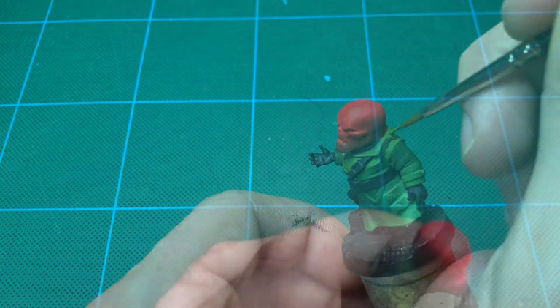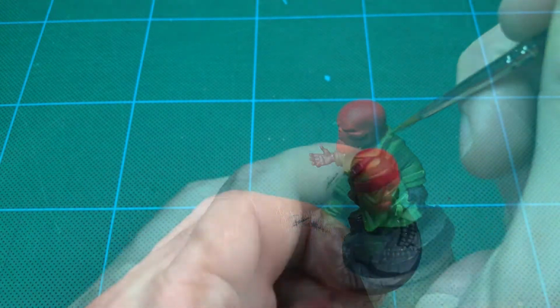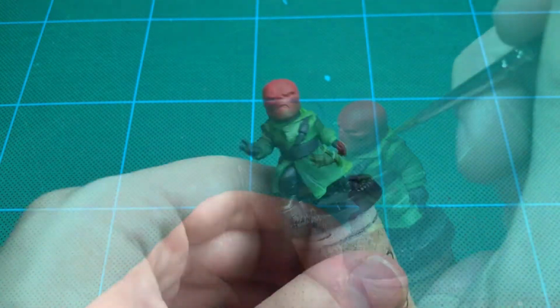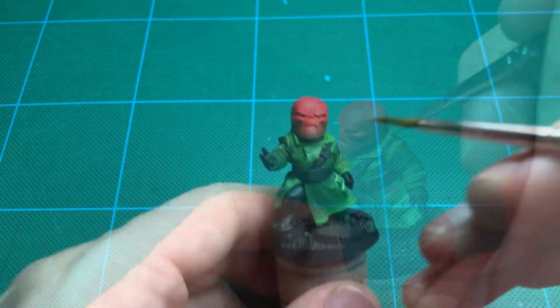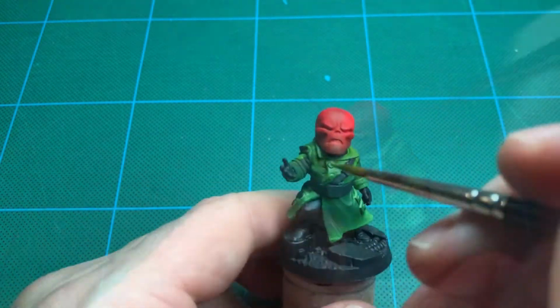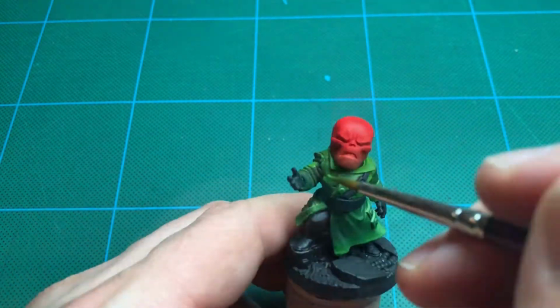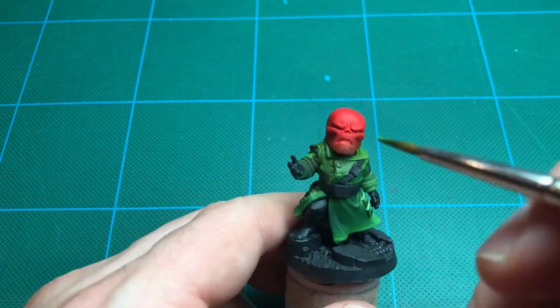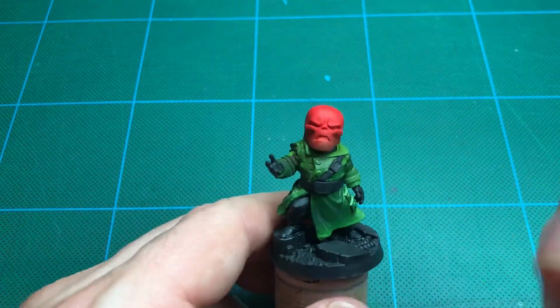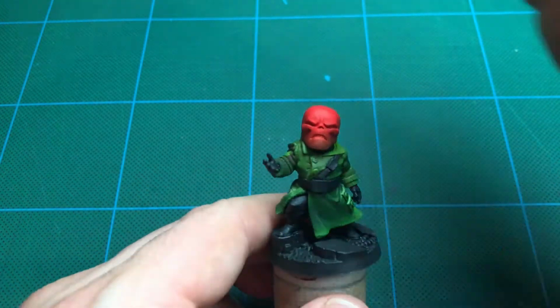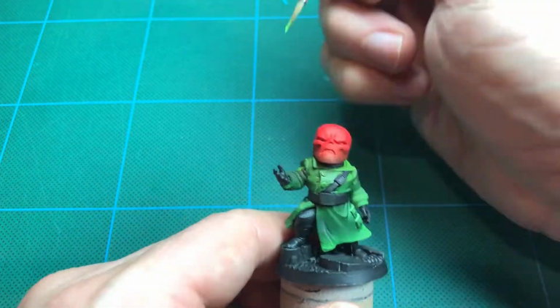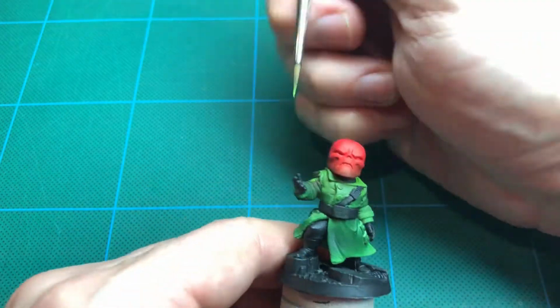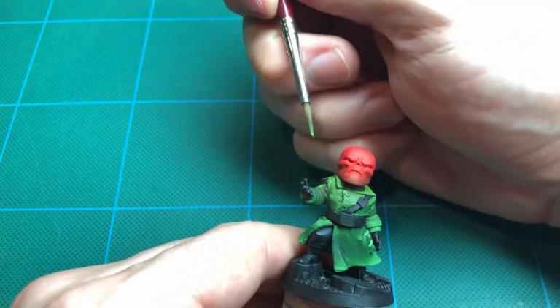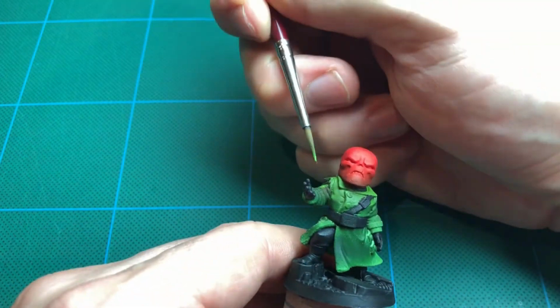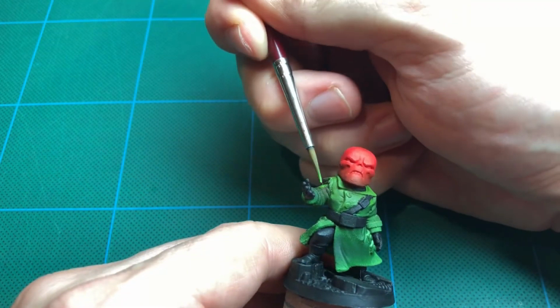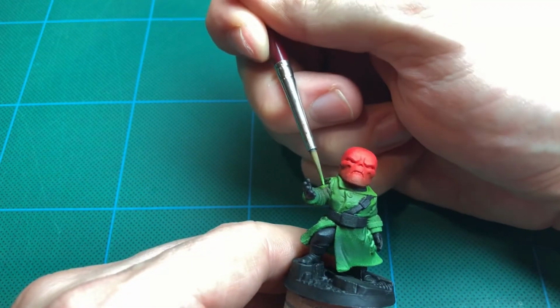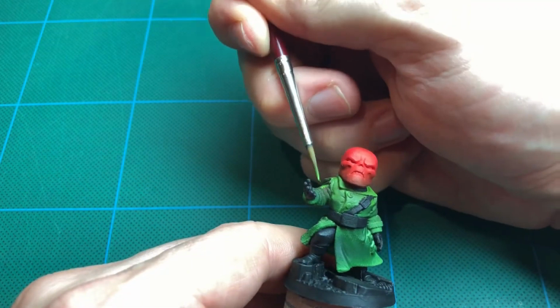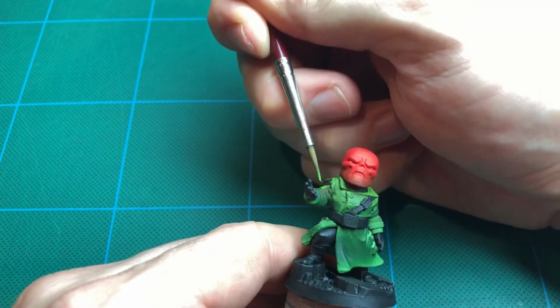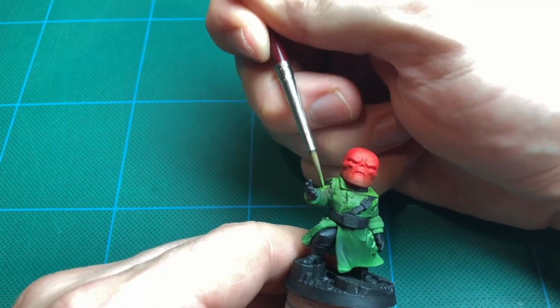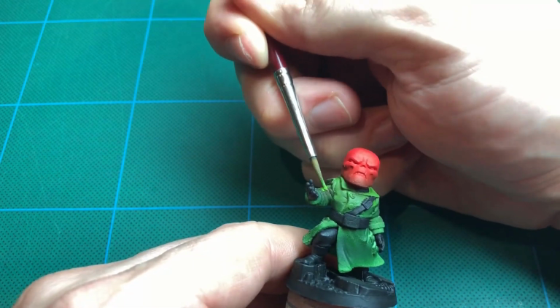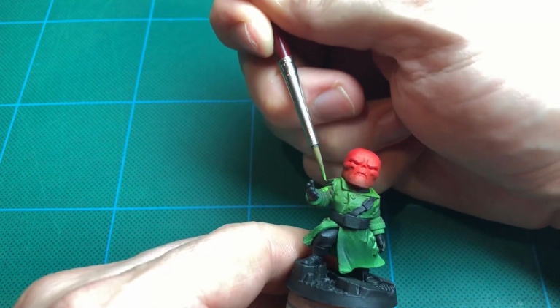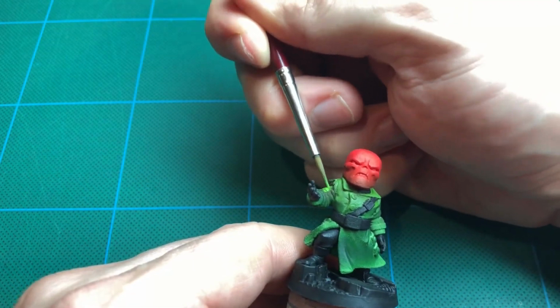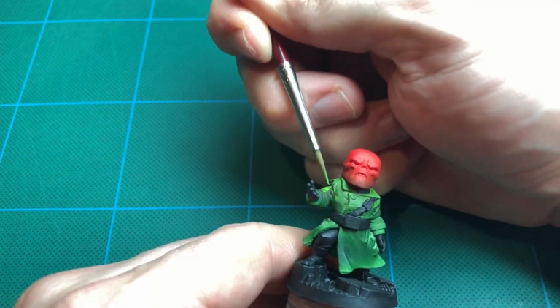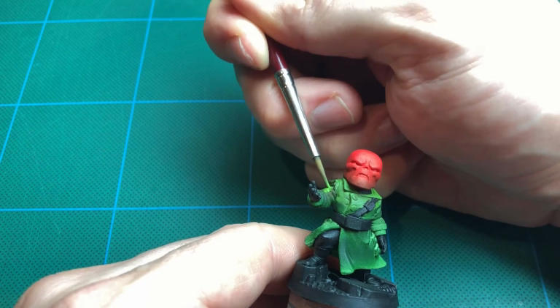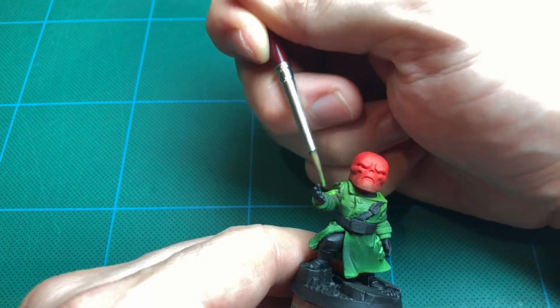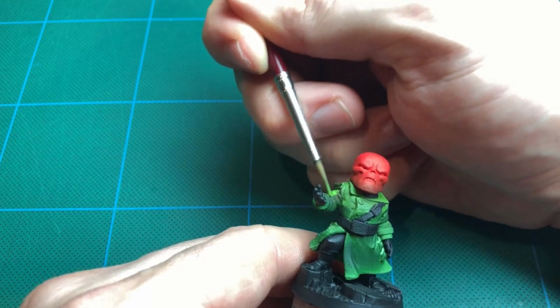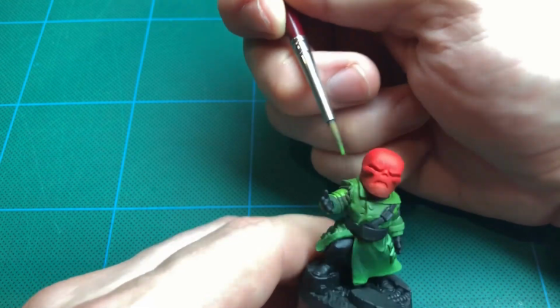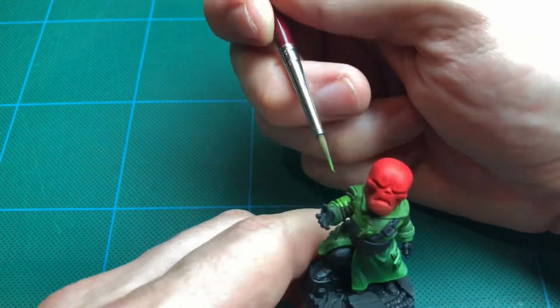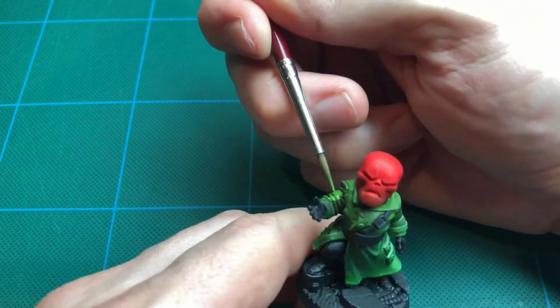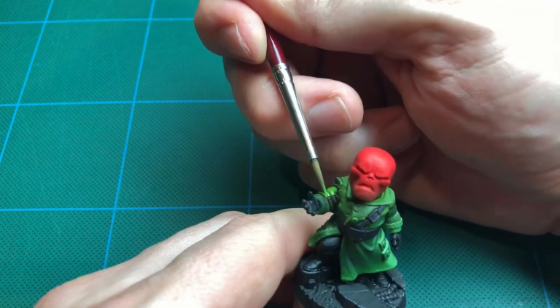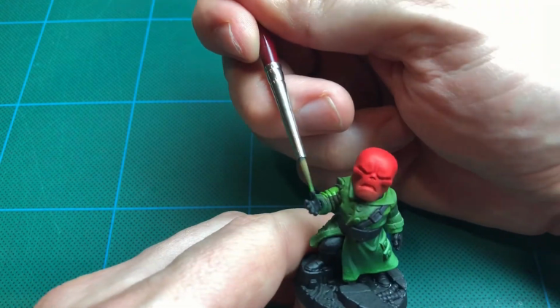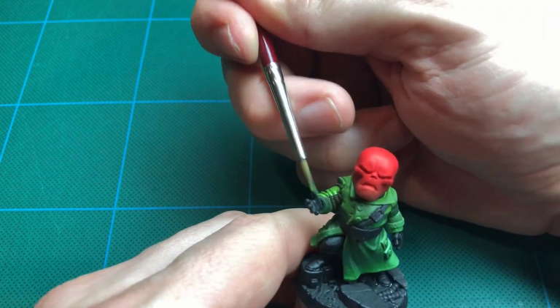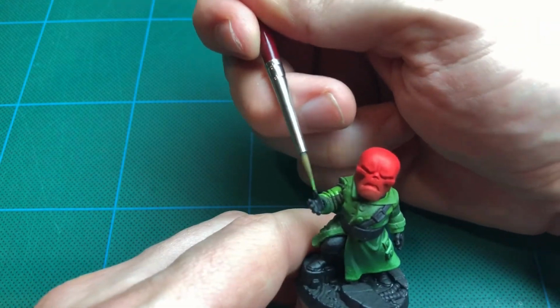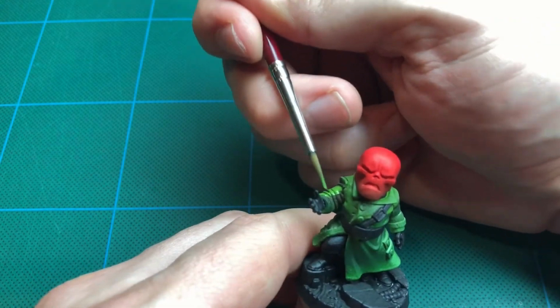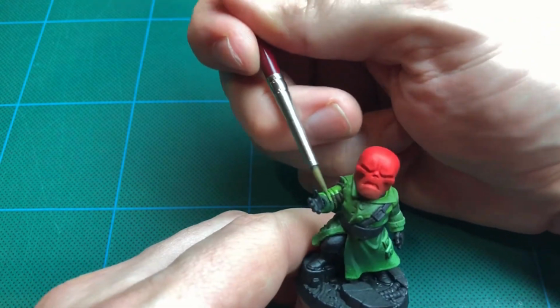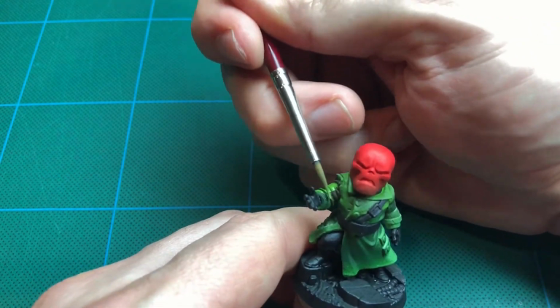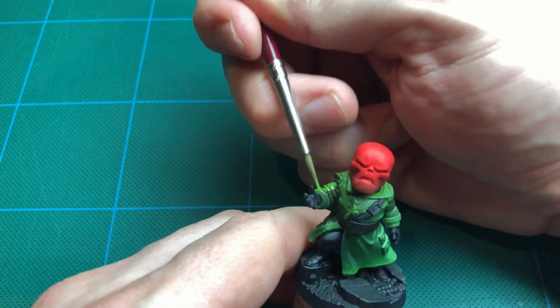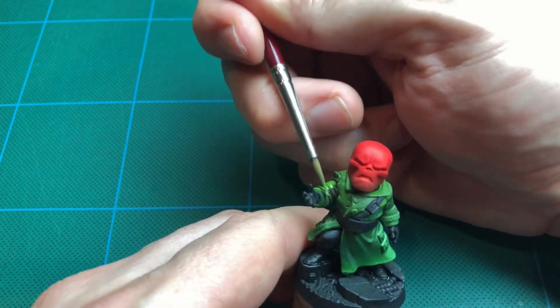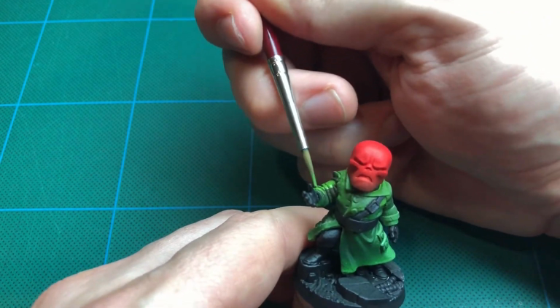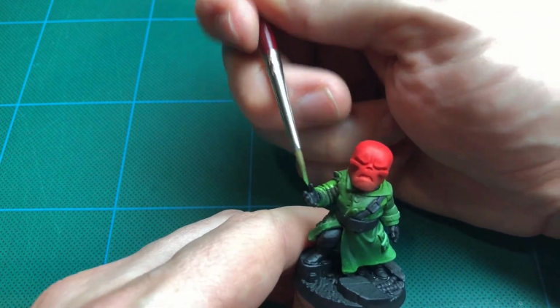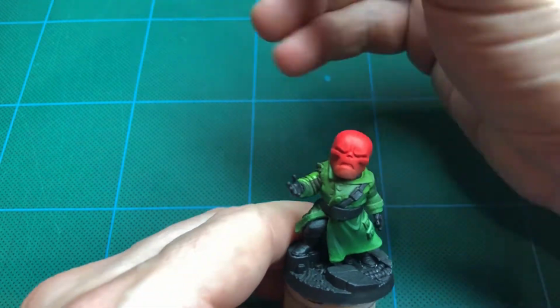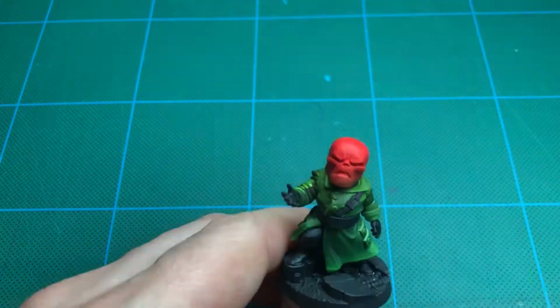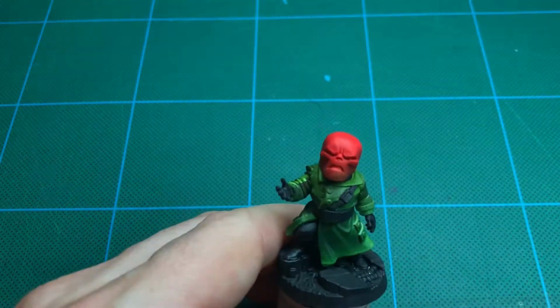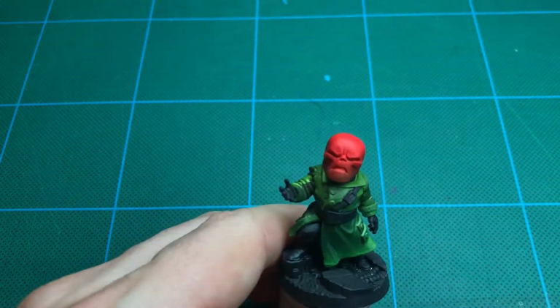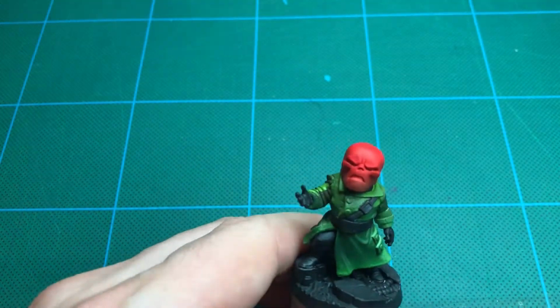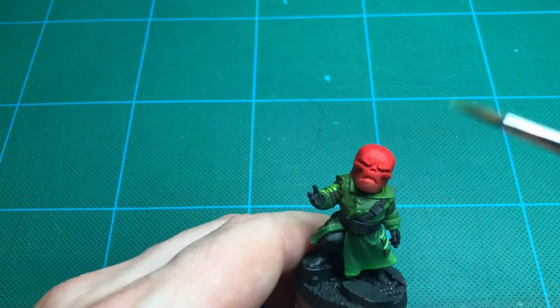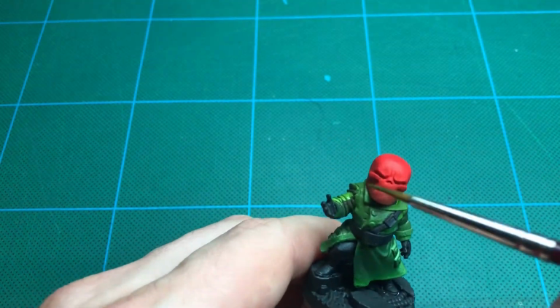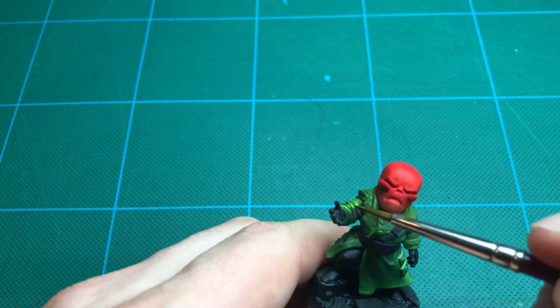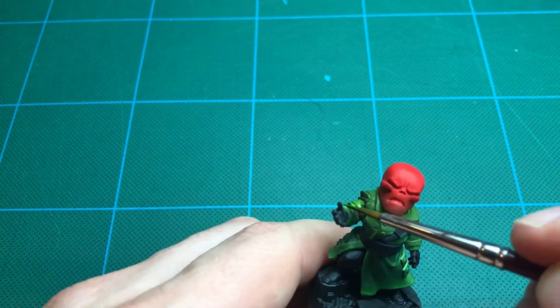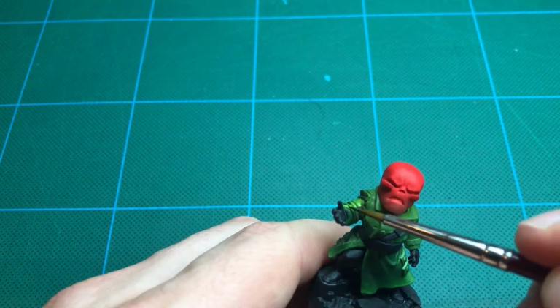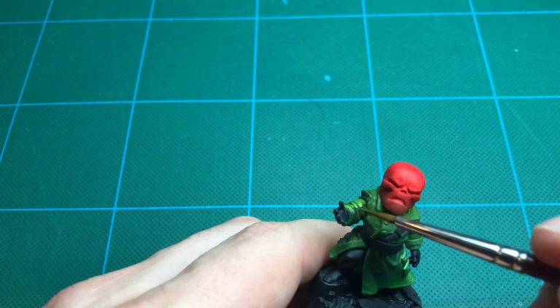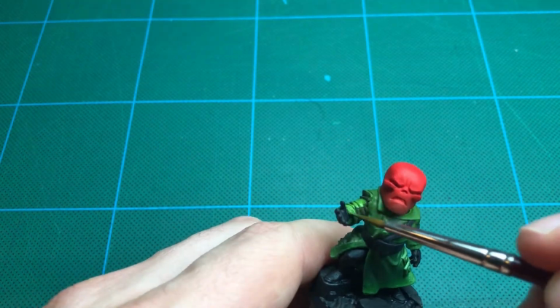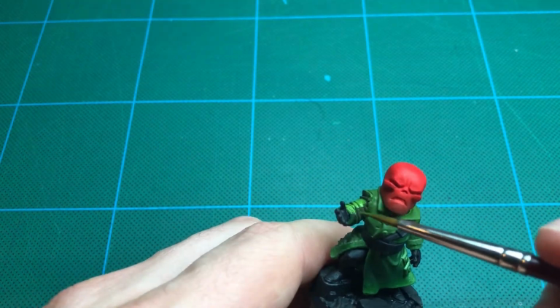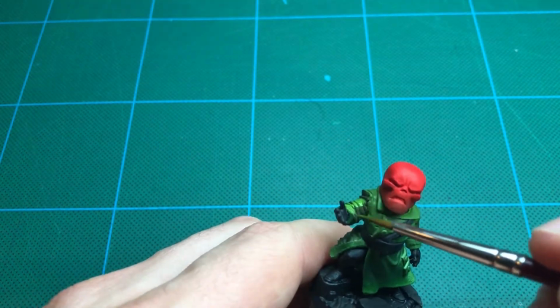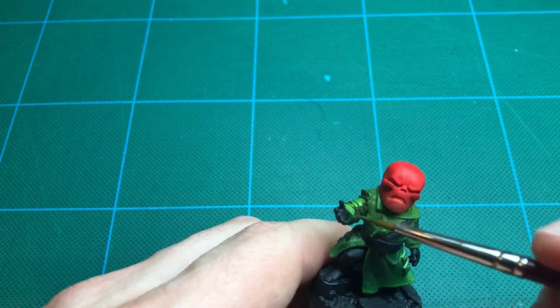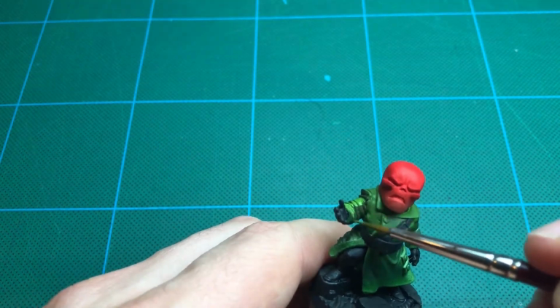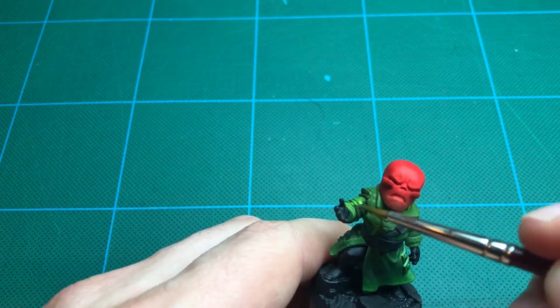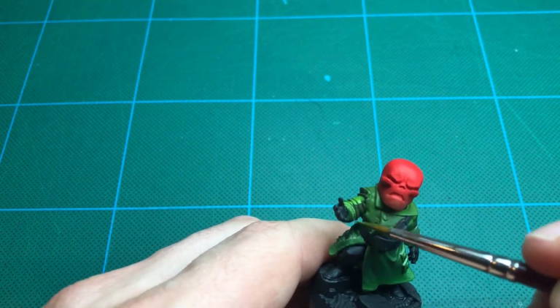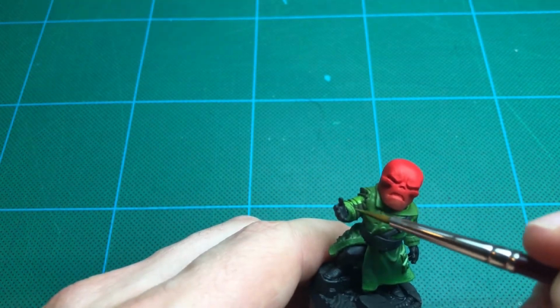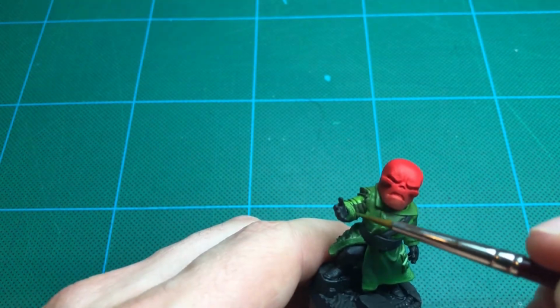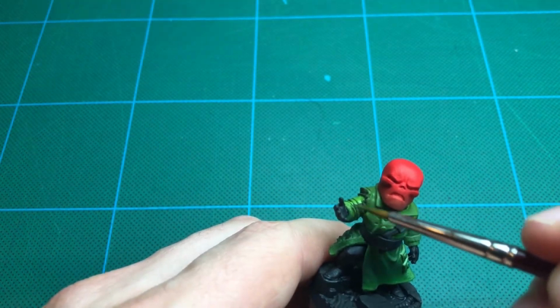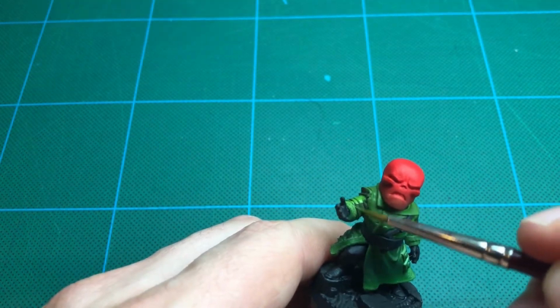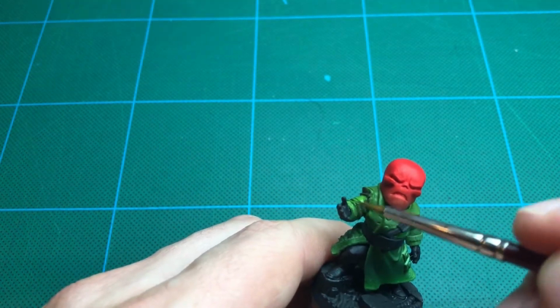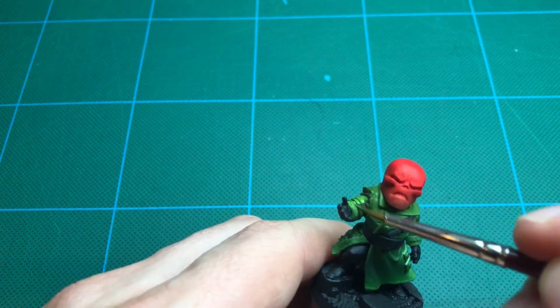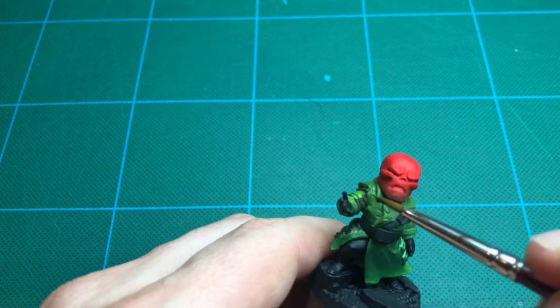I'm aiming for any parts that would be hit by an overhead light. I'll put them under my lamp while I'm painting to help point them out.